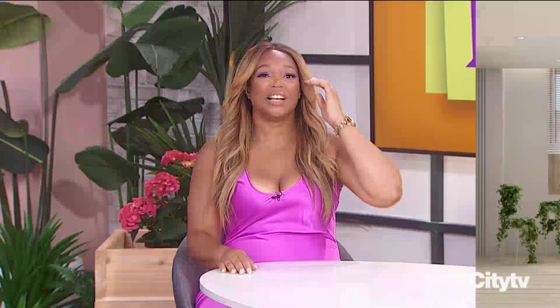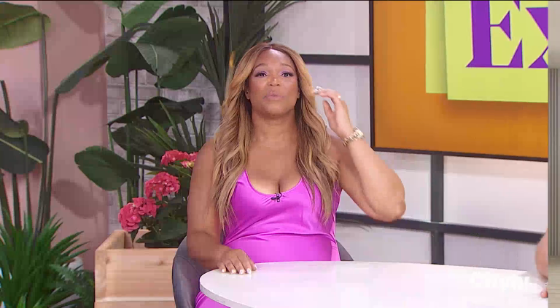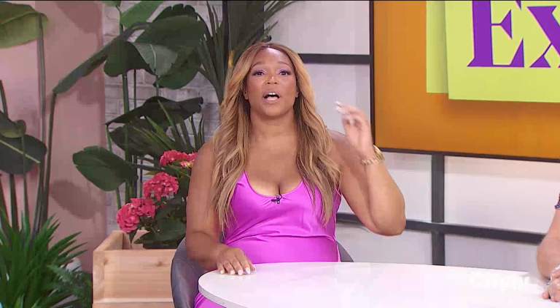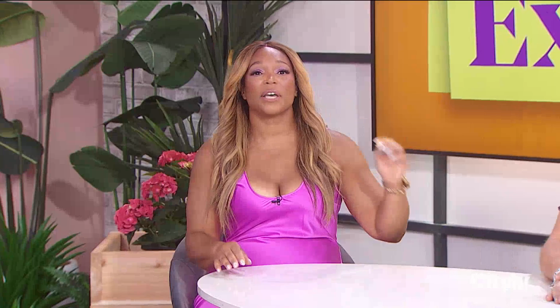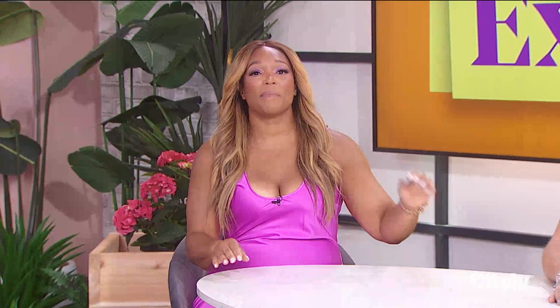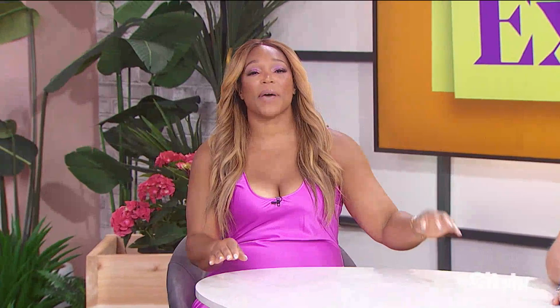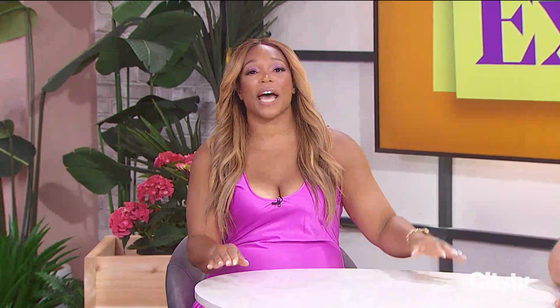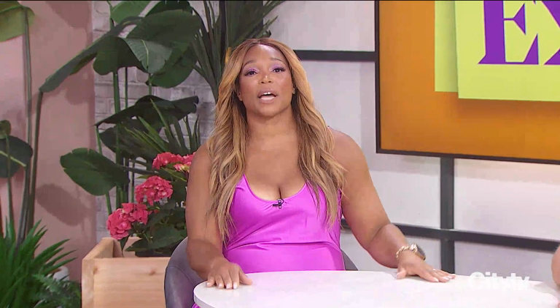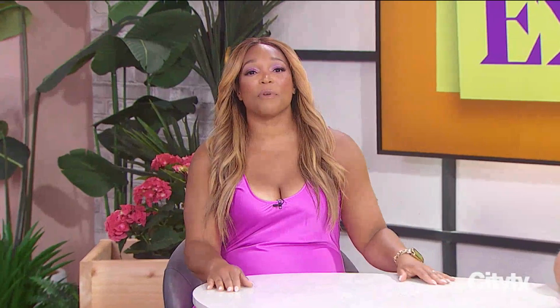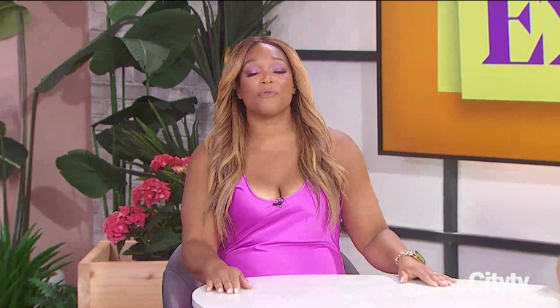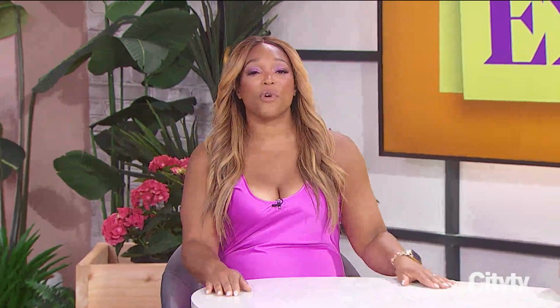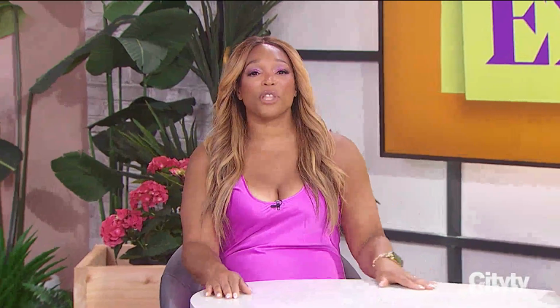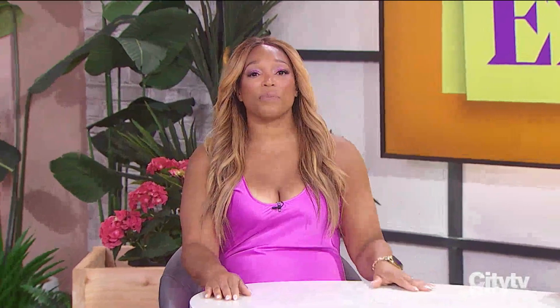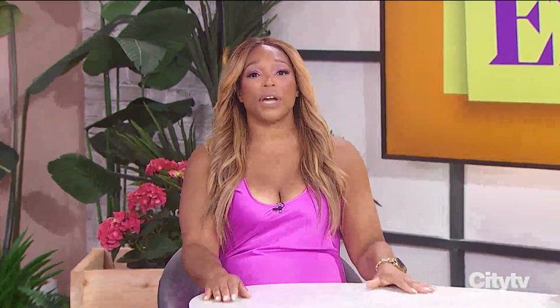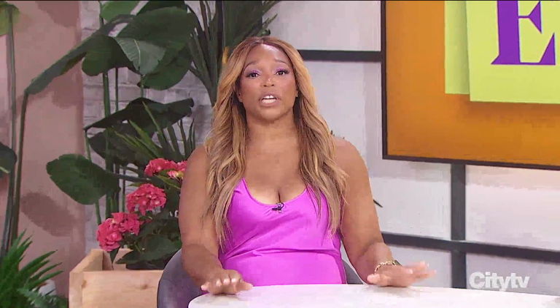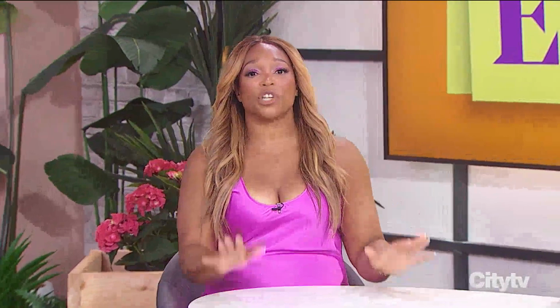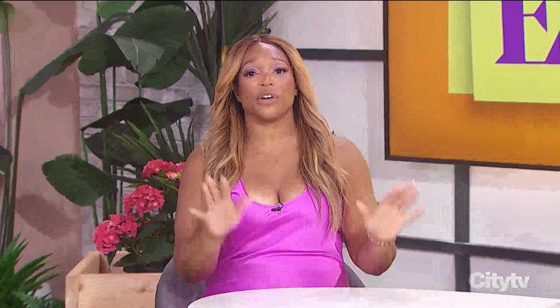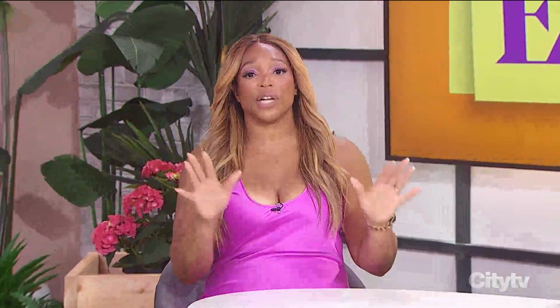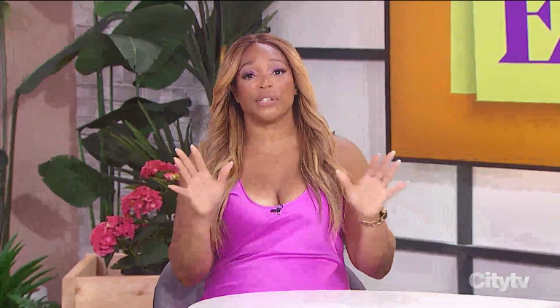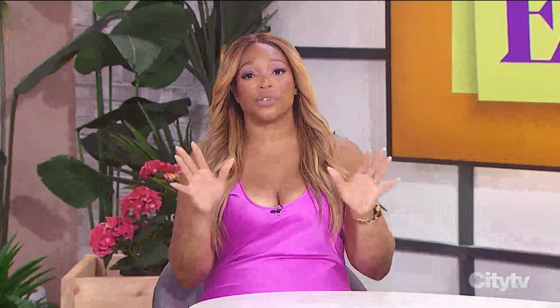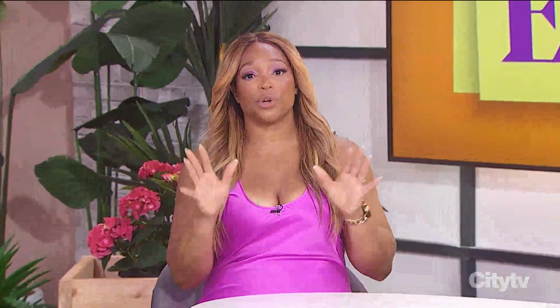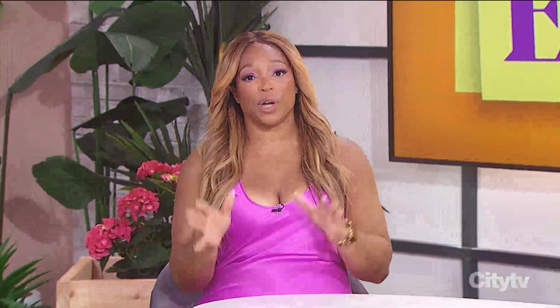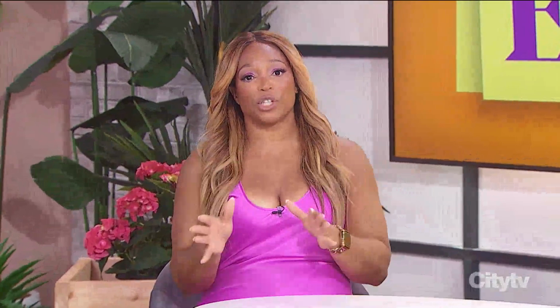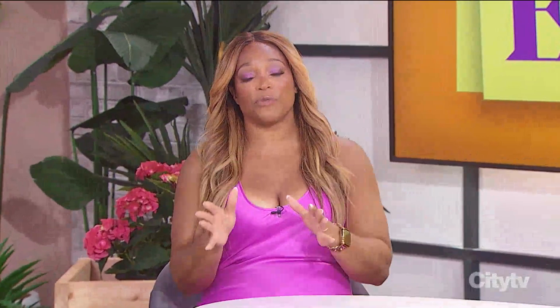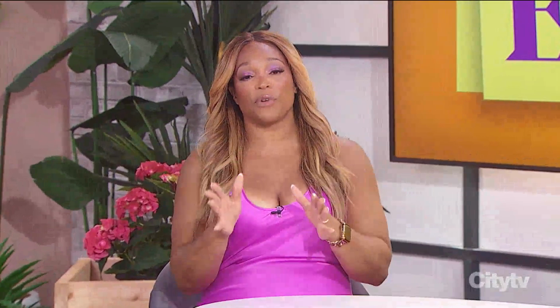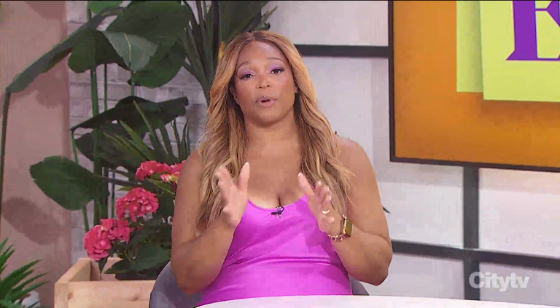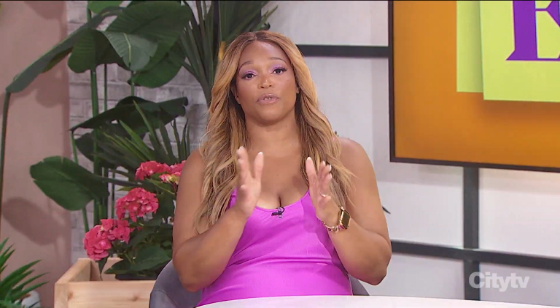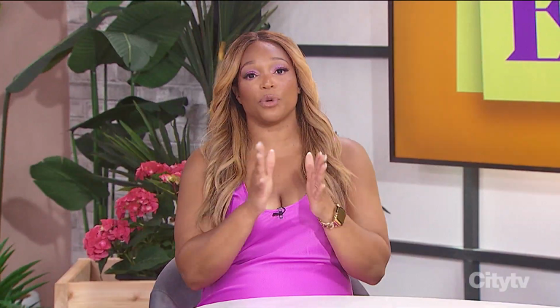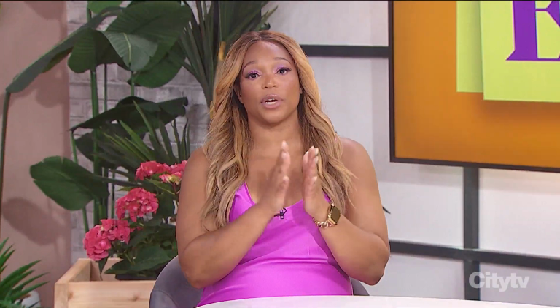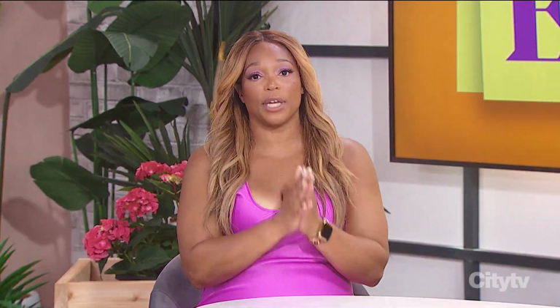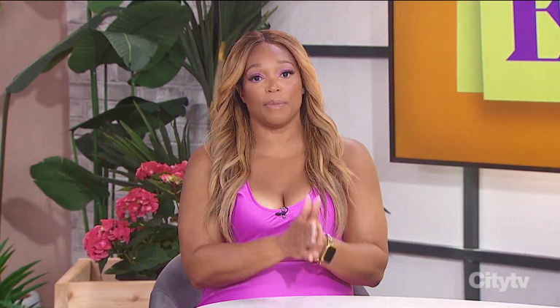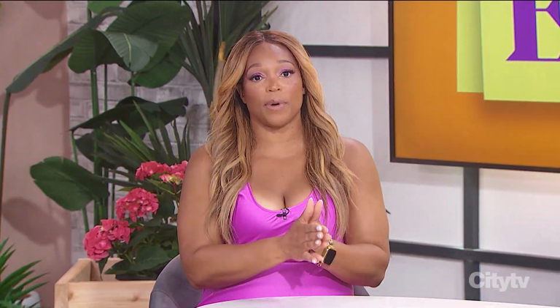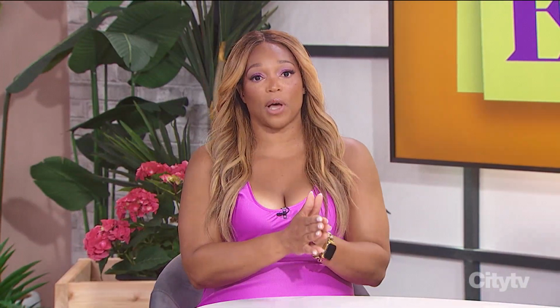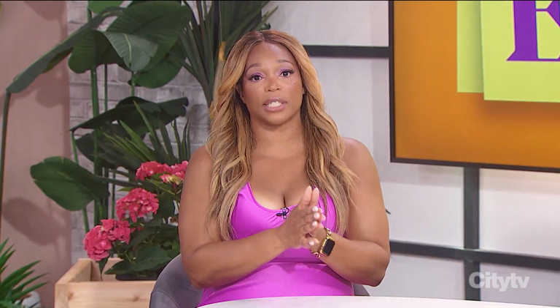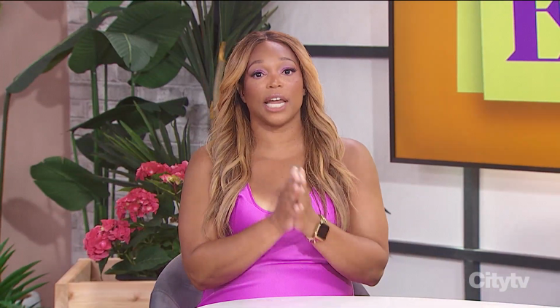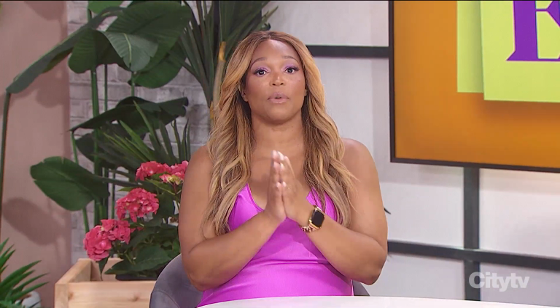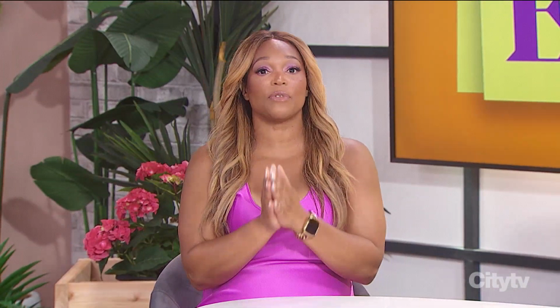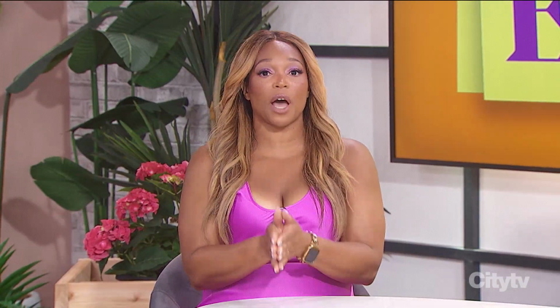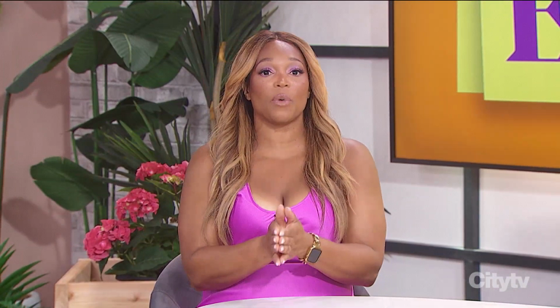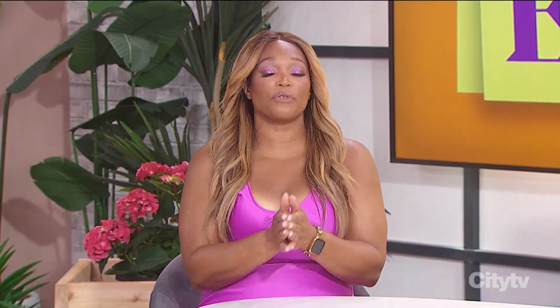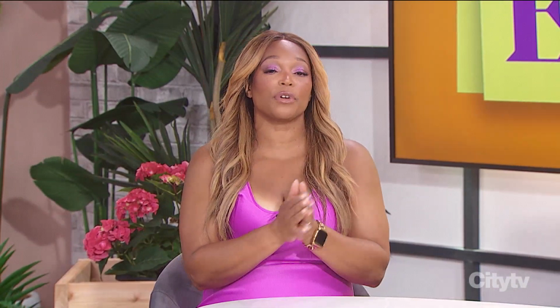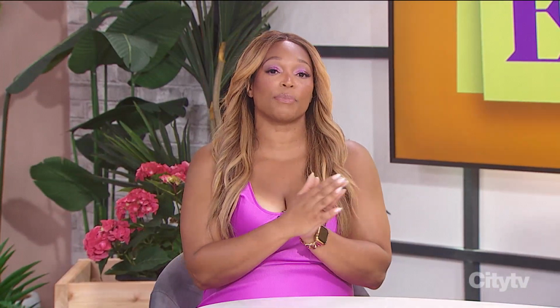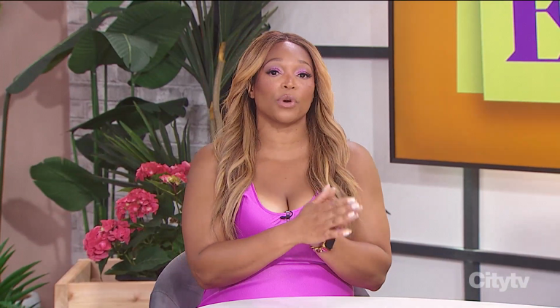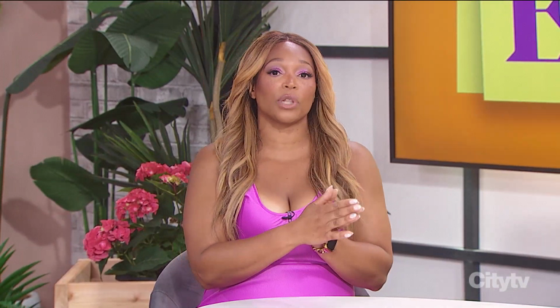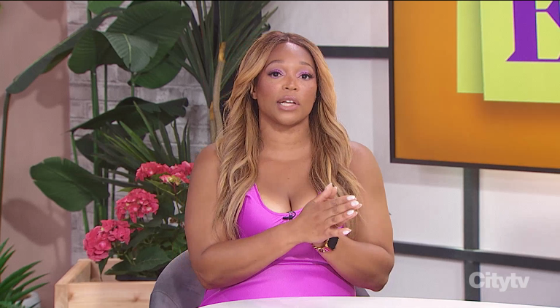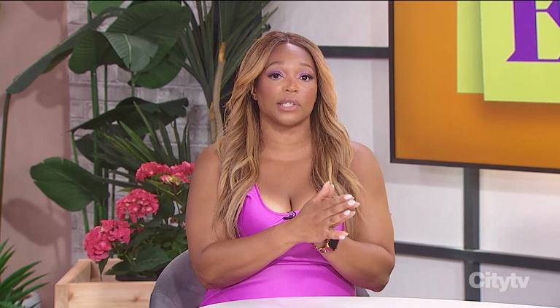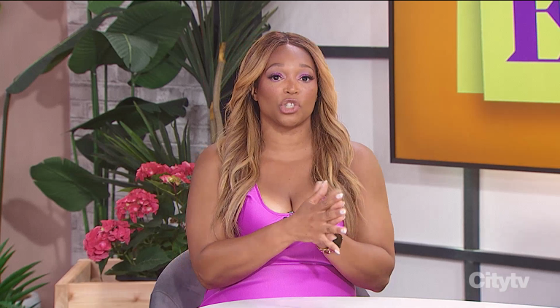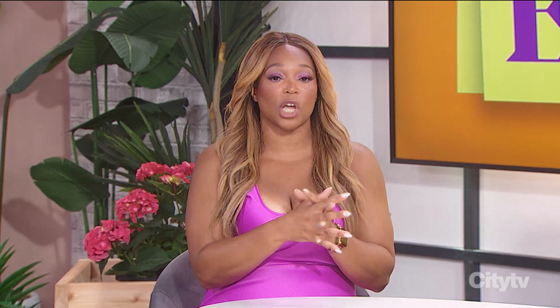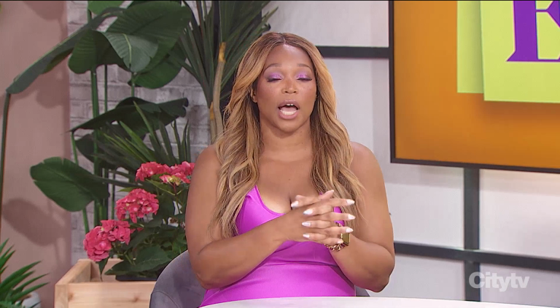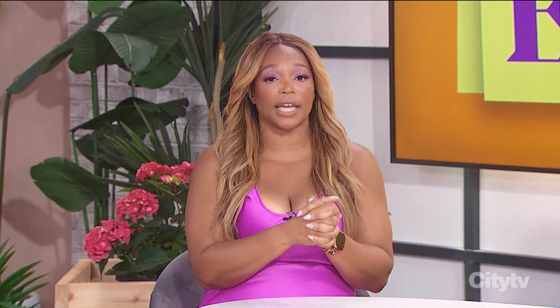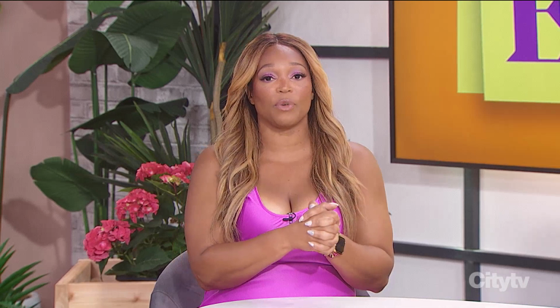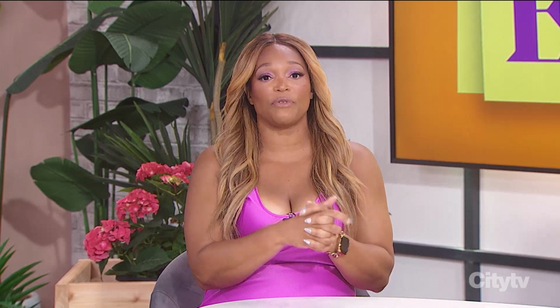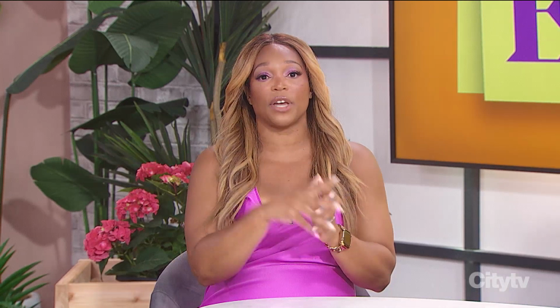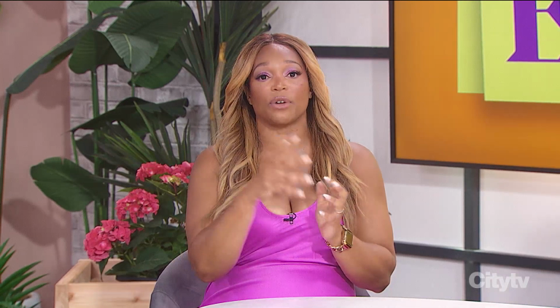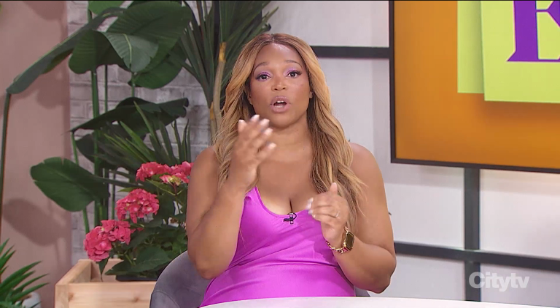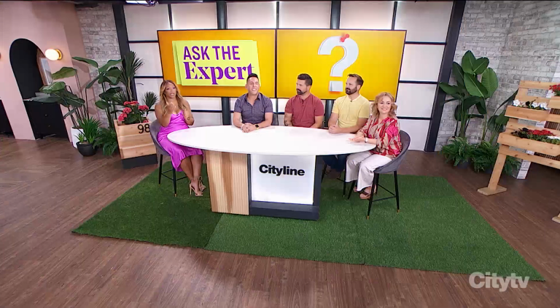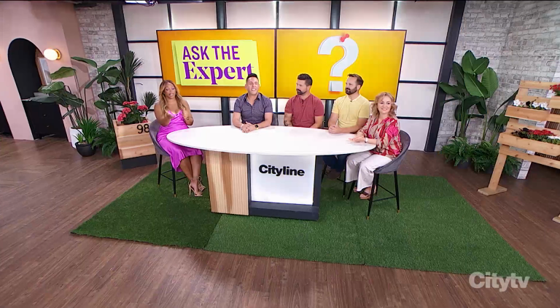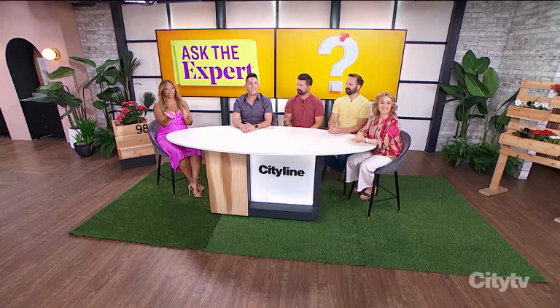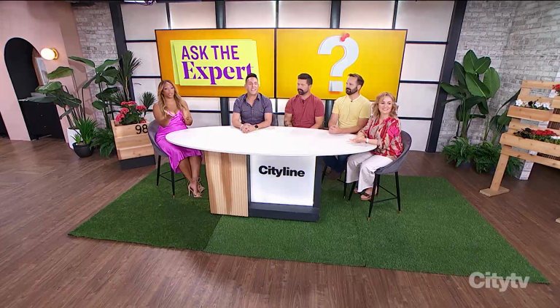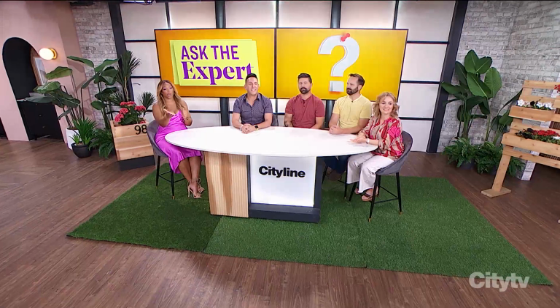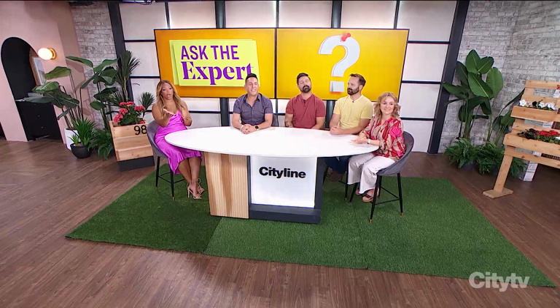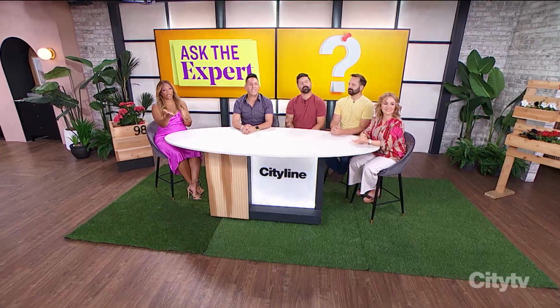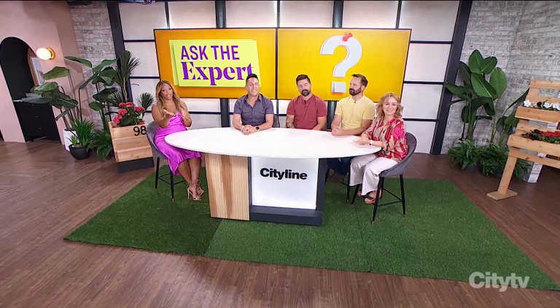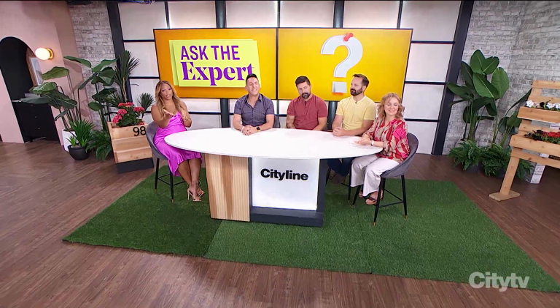Welcome back. Before the break, Sharon answered a question from our viewer inbox. Now we've got one for Pro Laws and Shy, and we've found Roxanne in our audience.